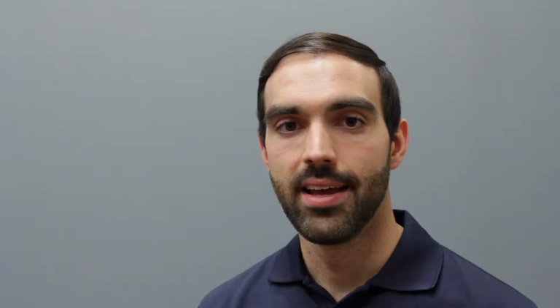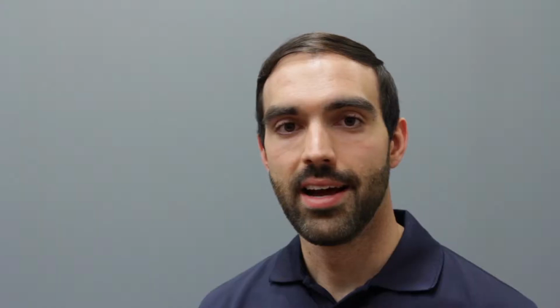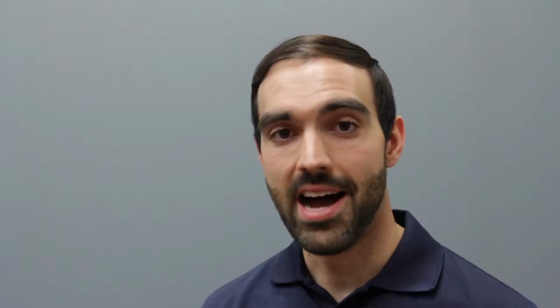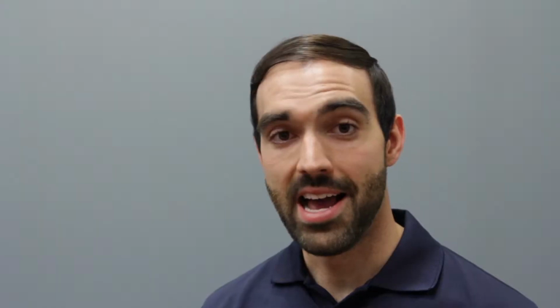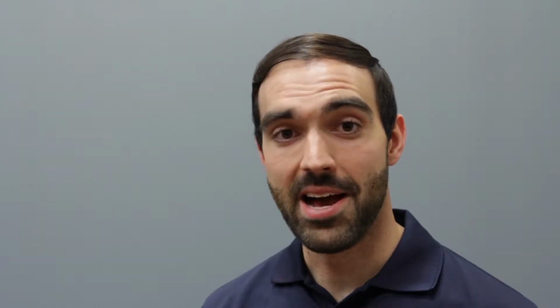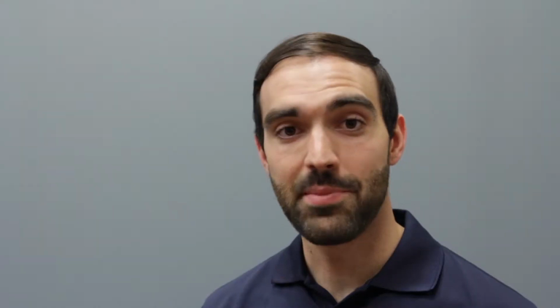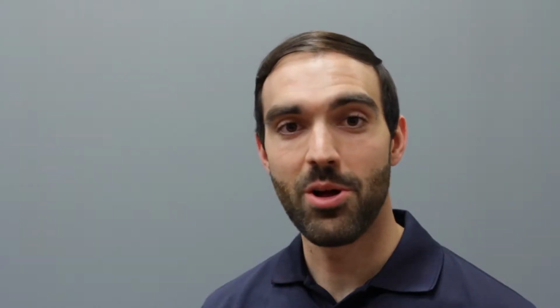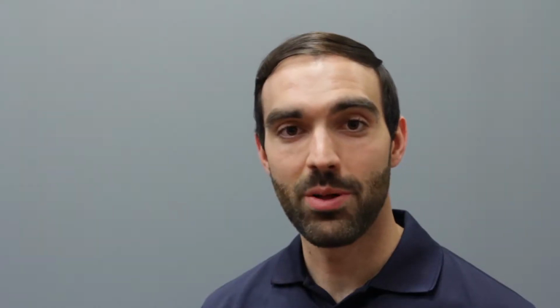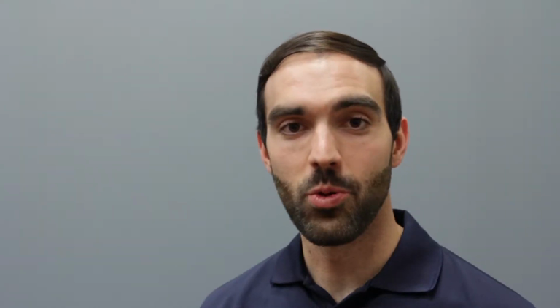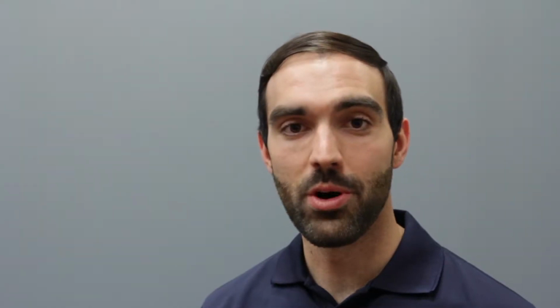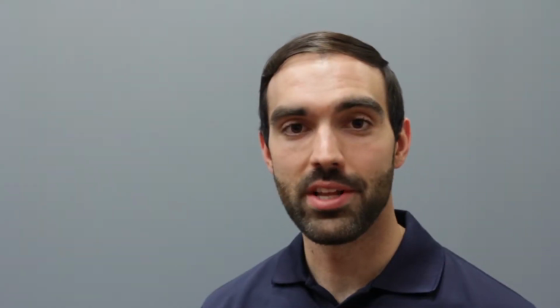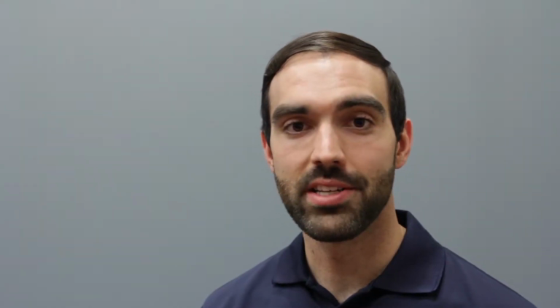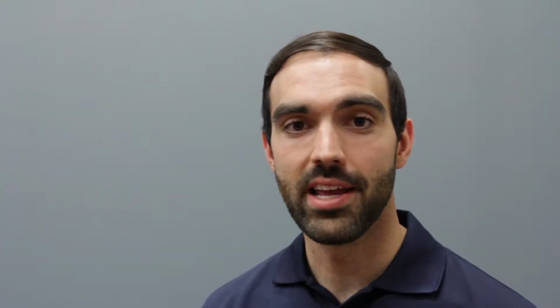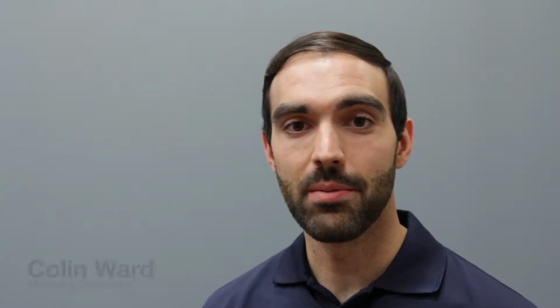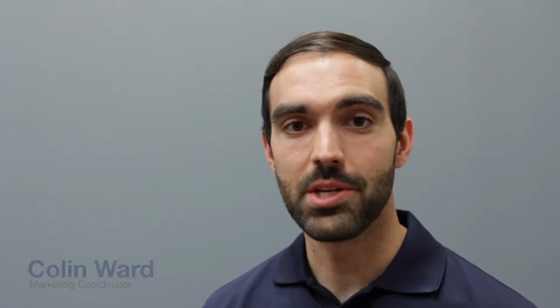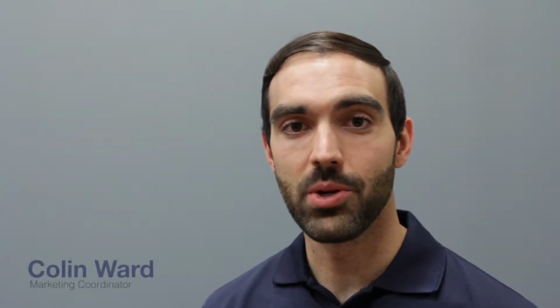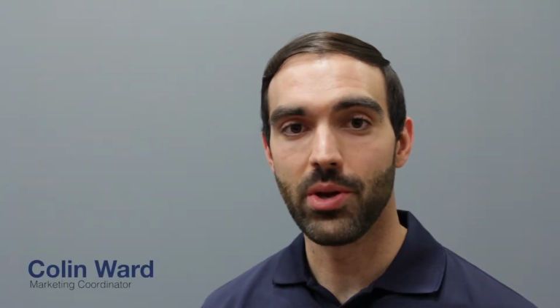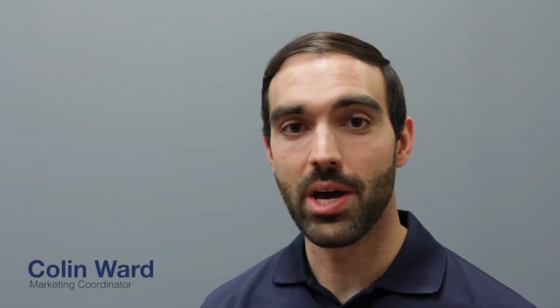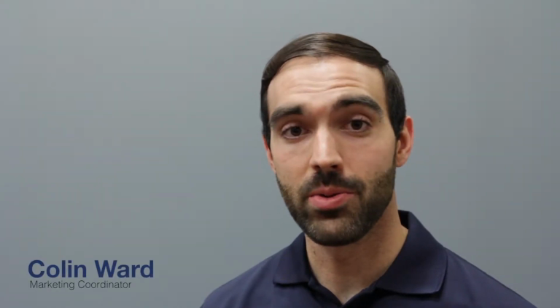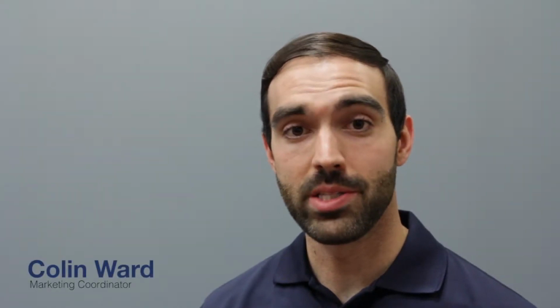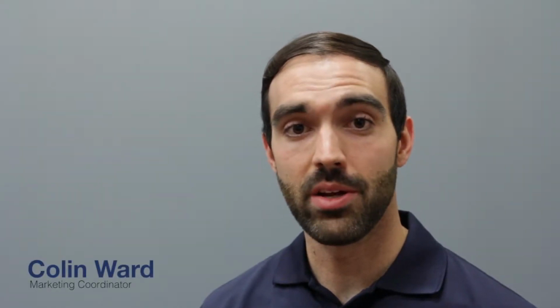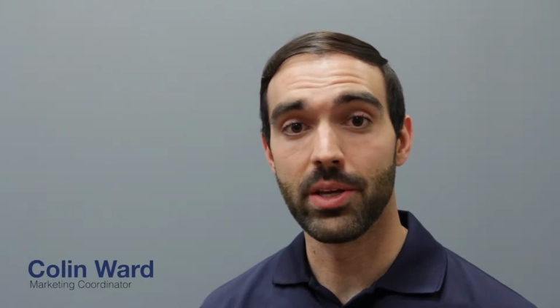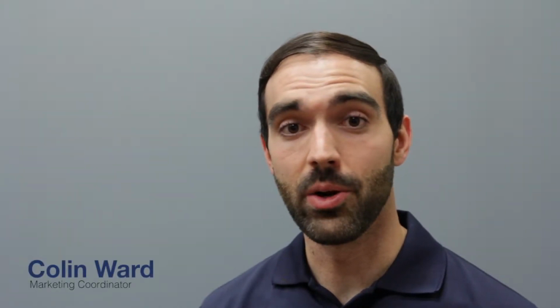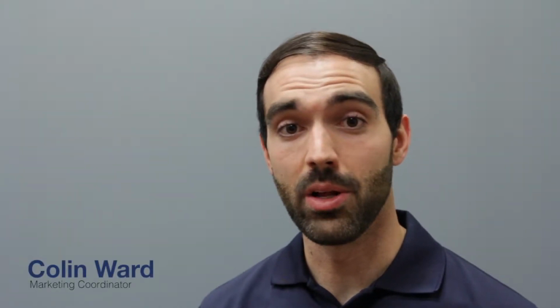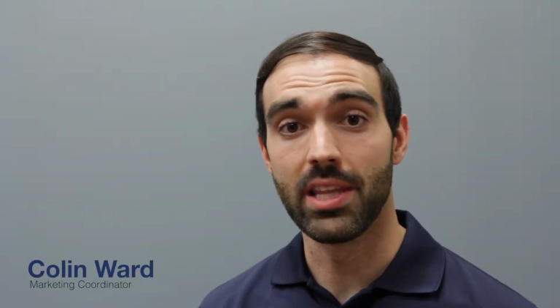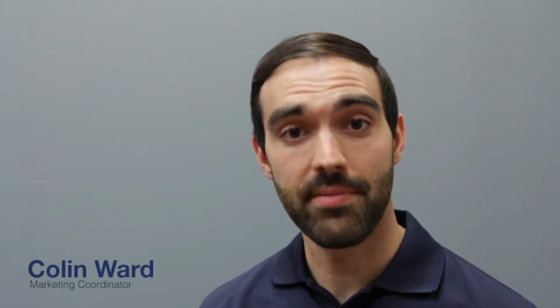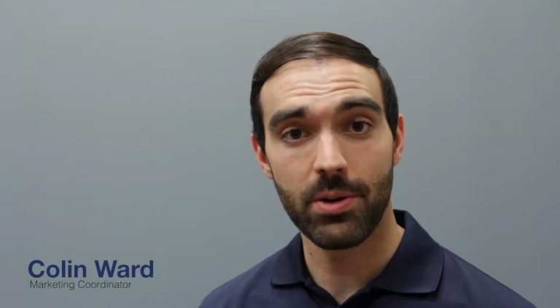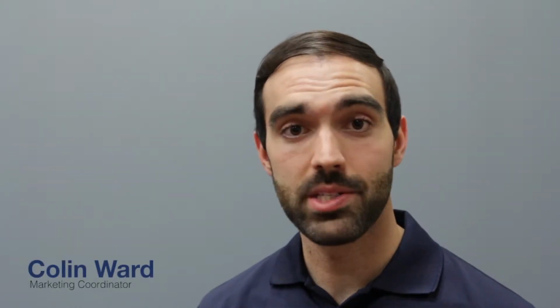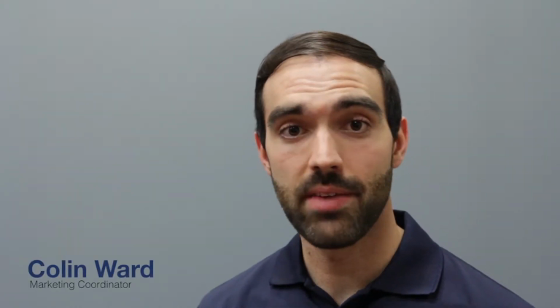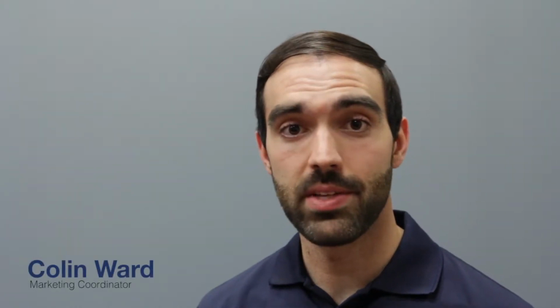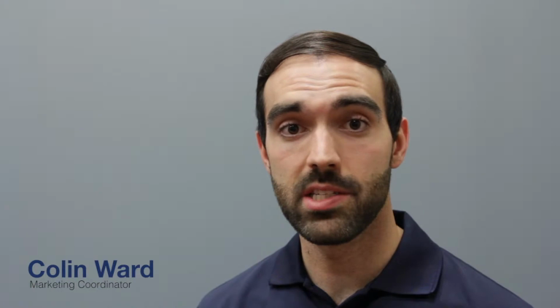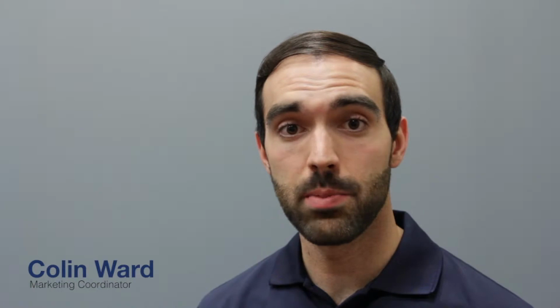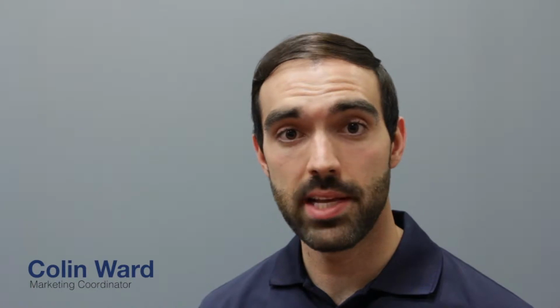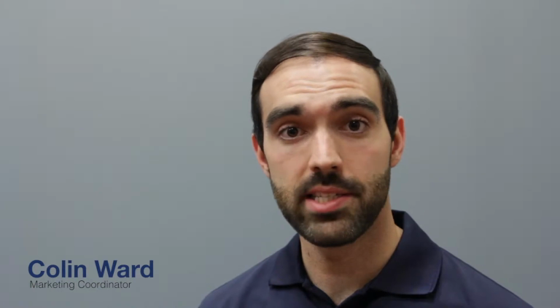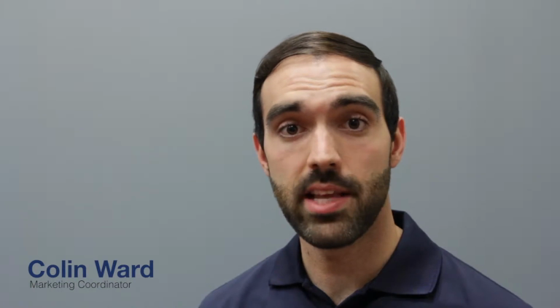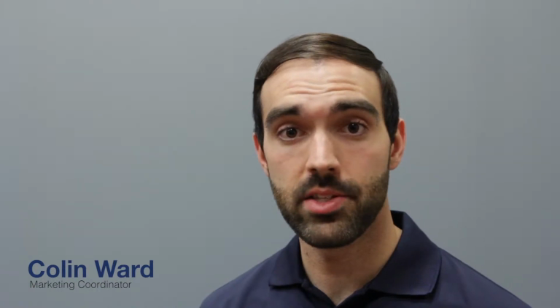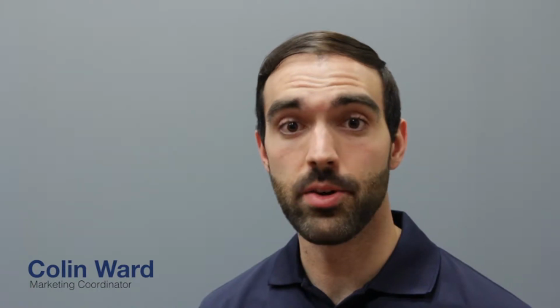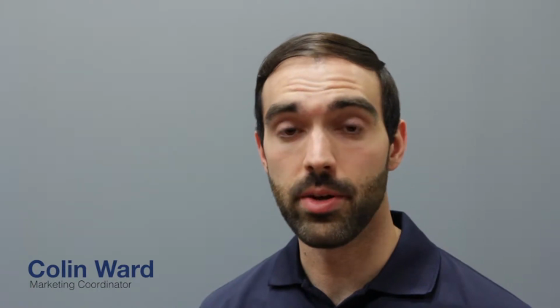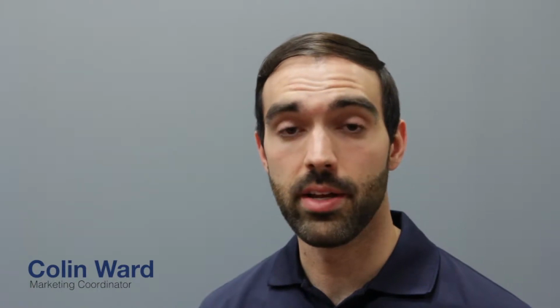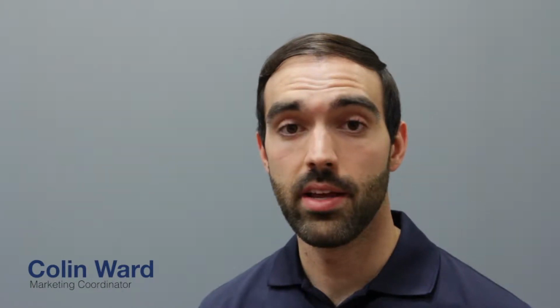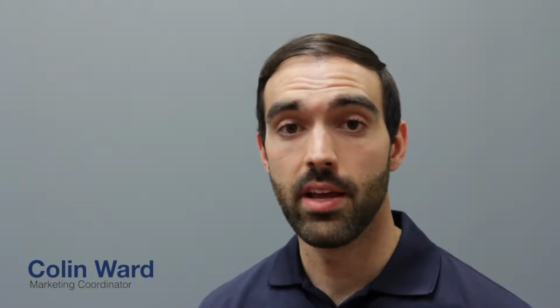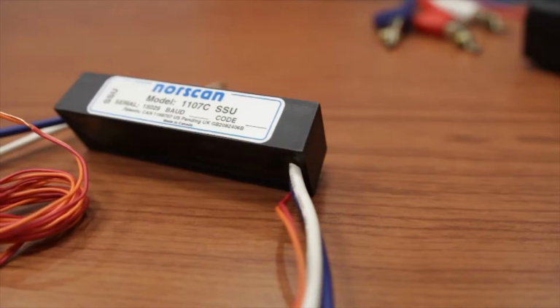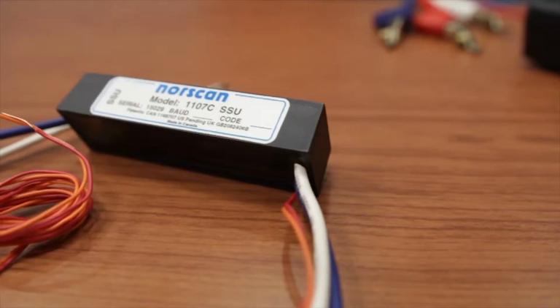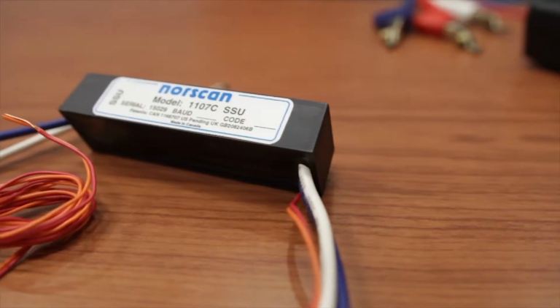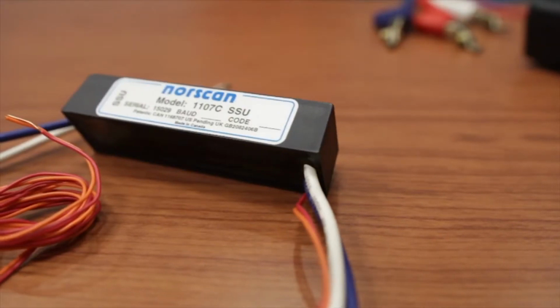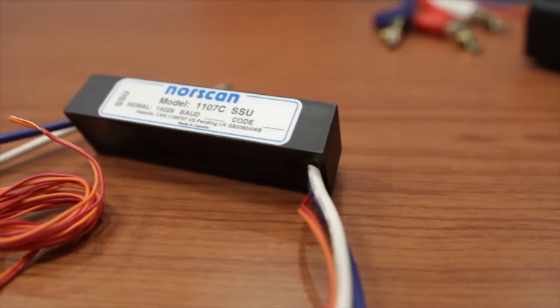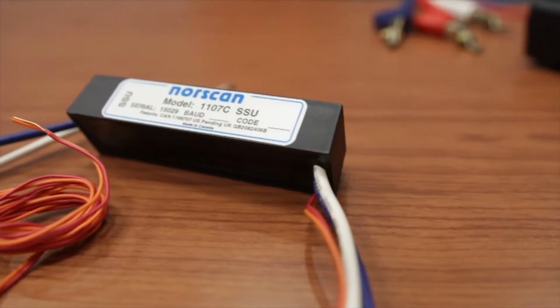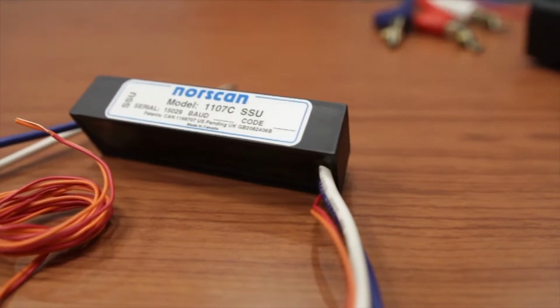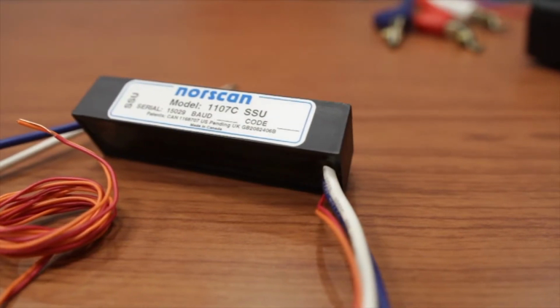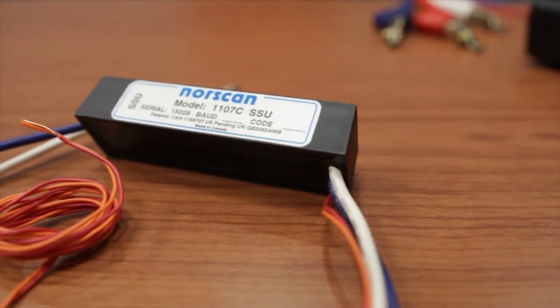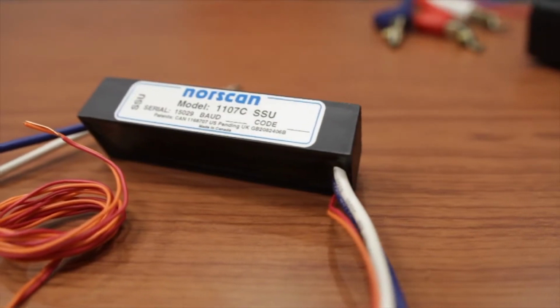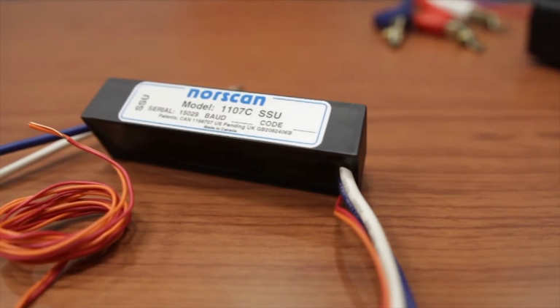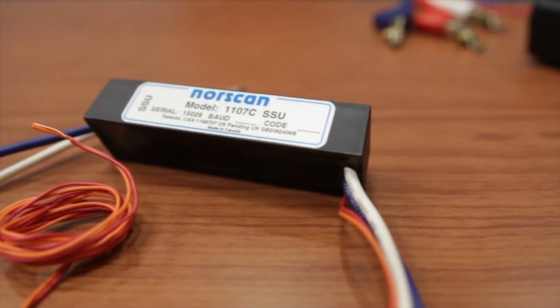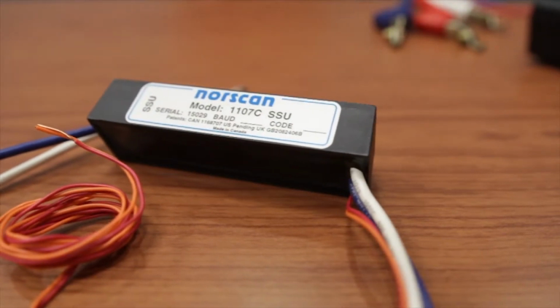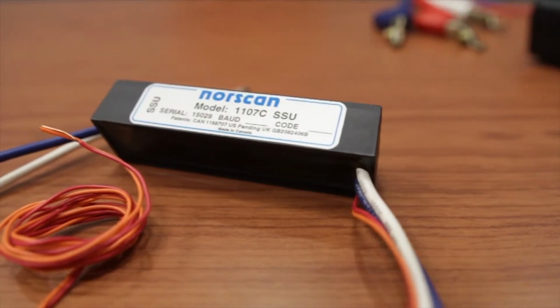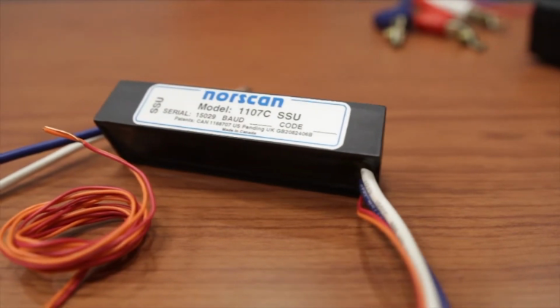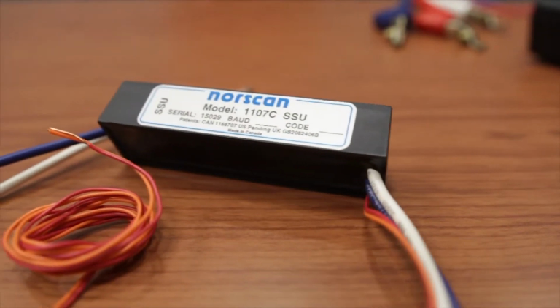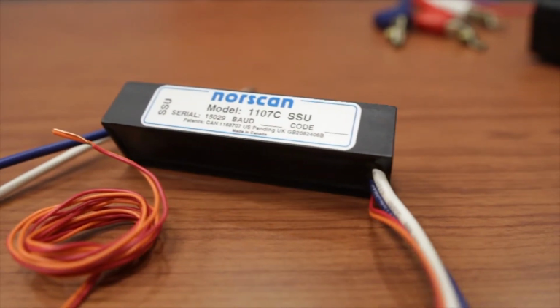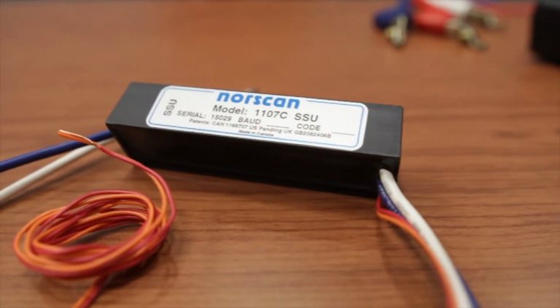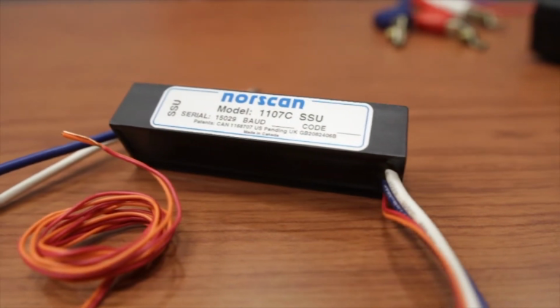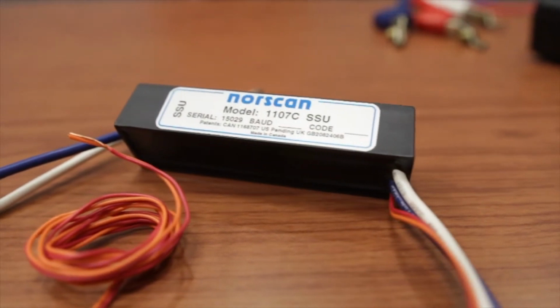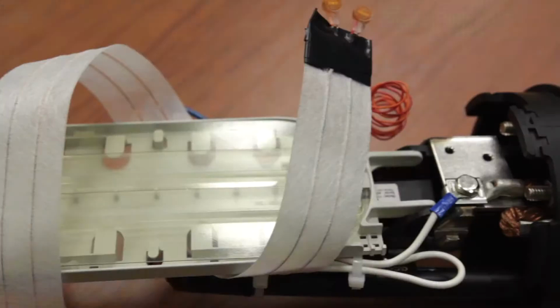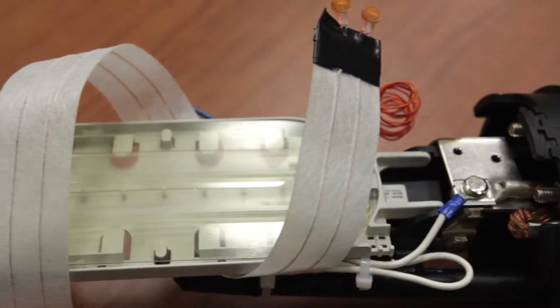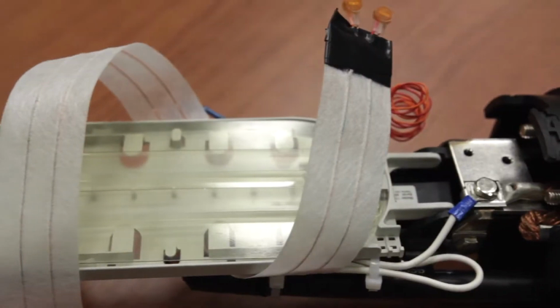Hi, I'm Colin Ward and today I'll be showing you how to install your 1107 splice sensor unit and moisture detection tape within your splice enclosure.